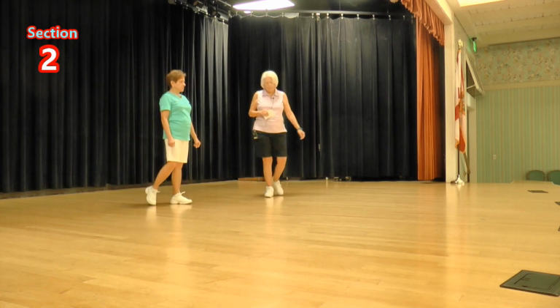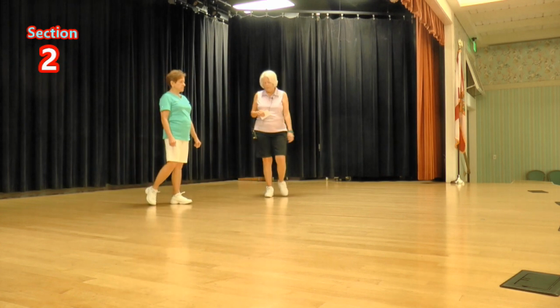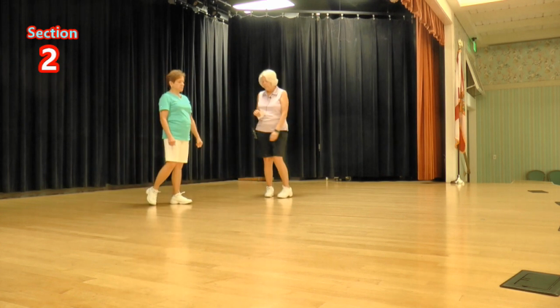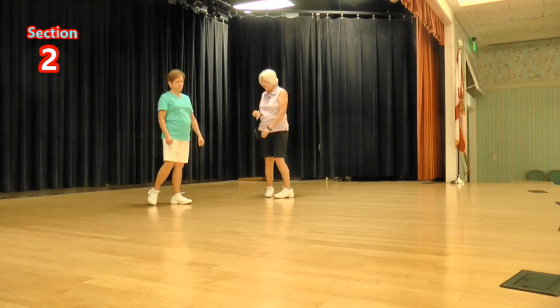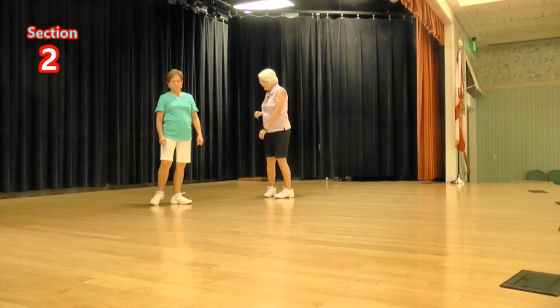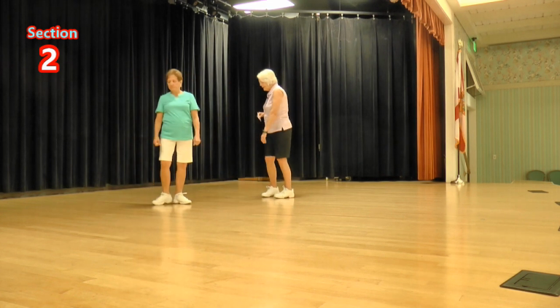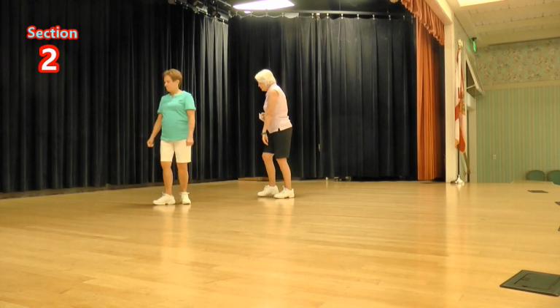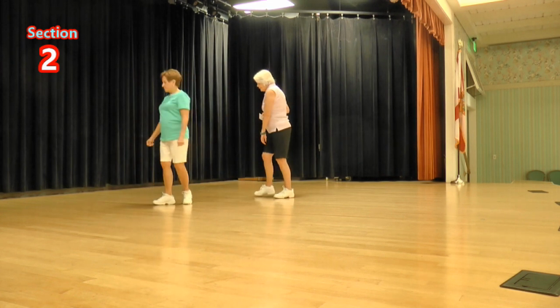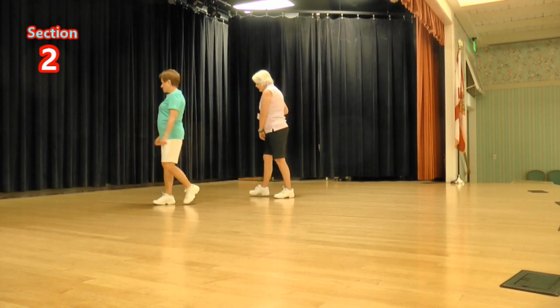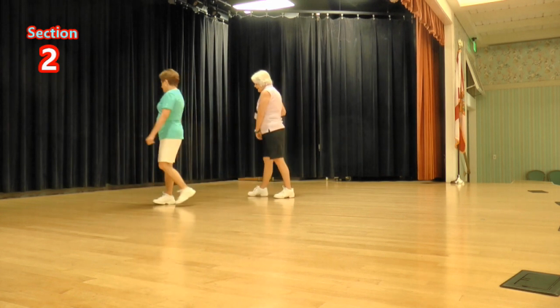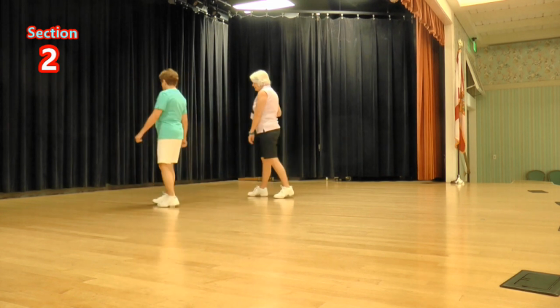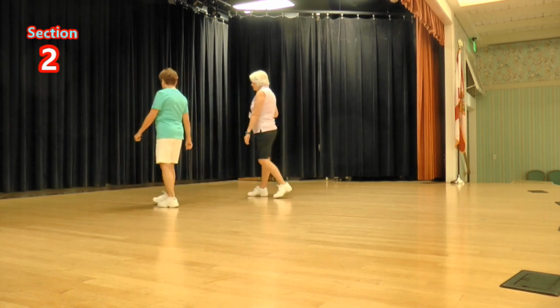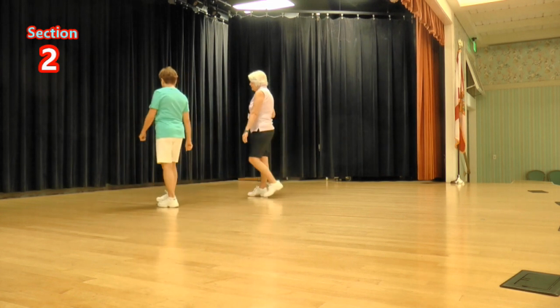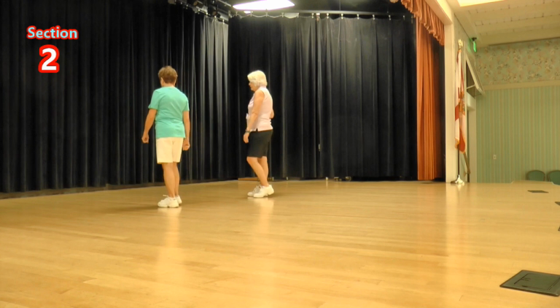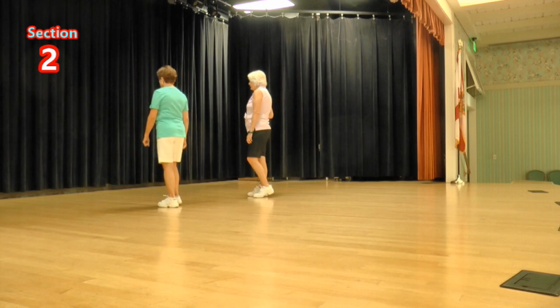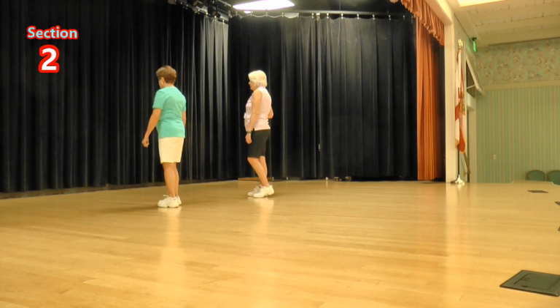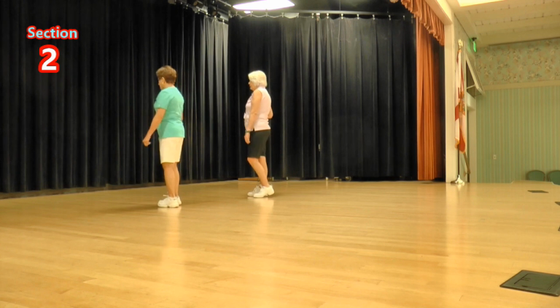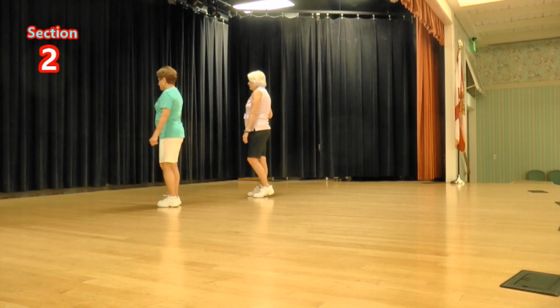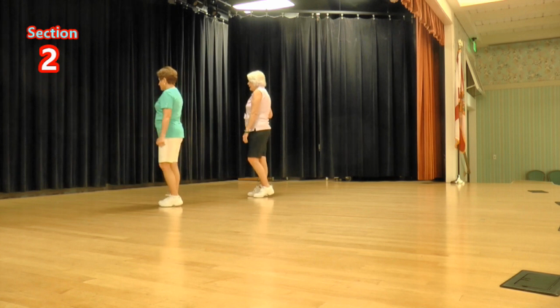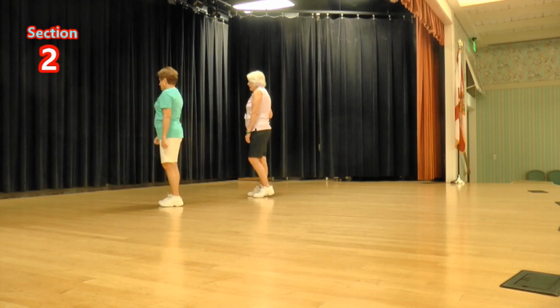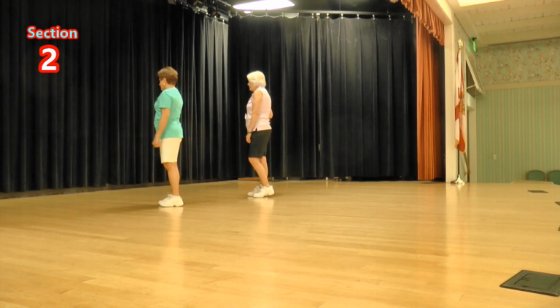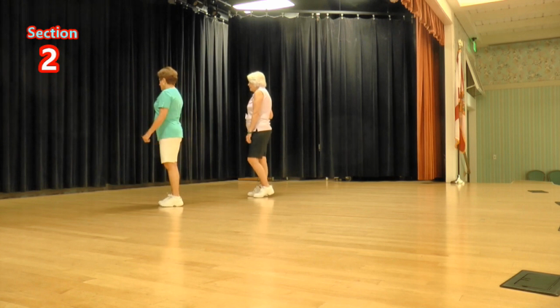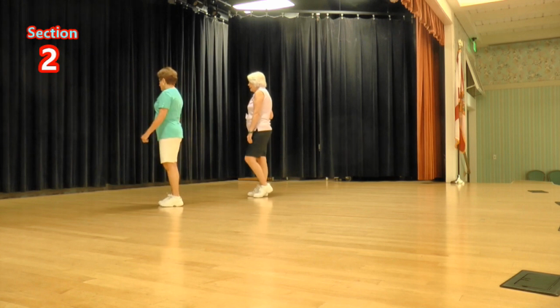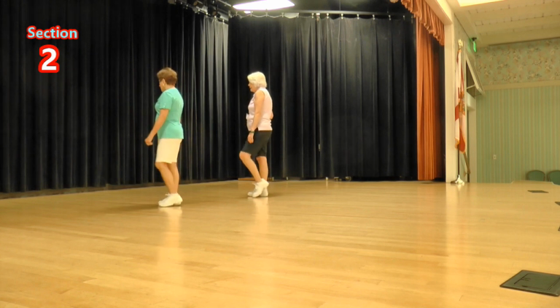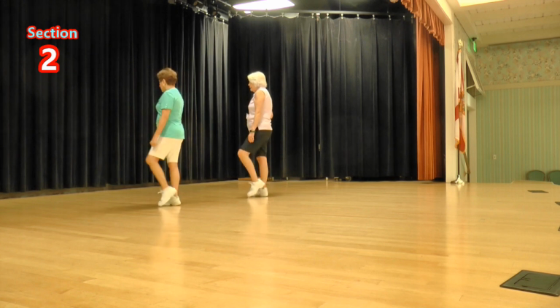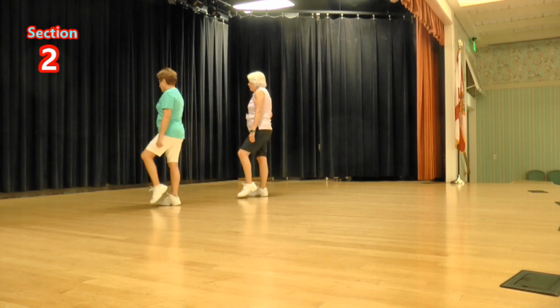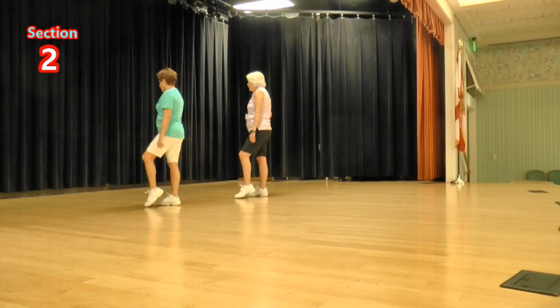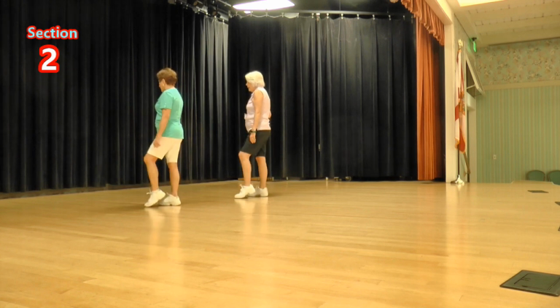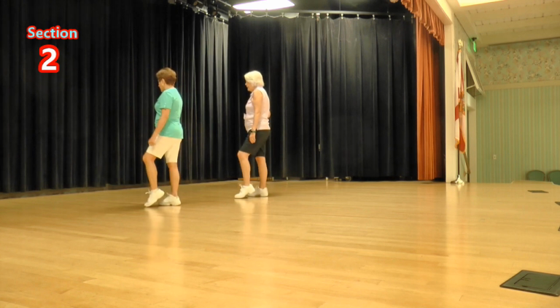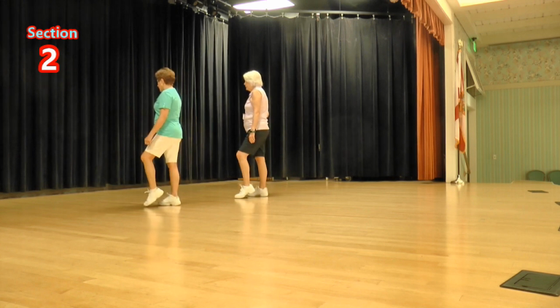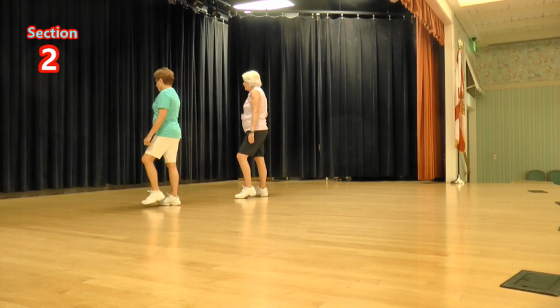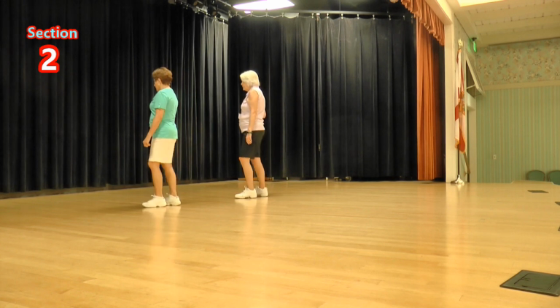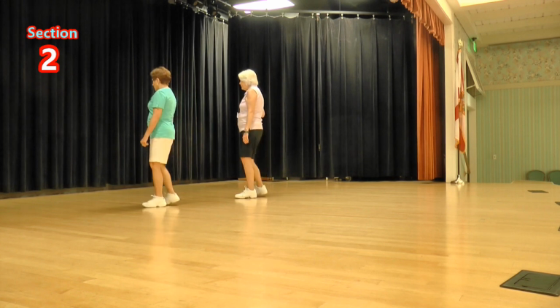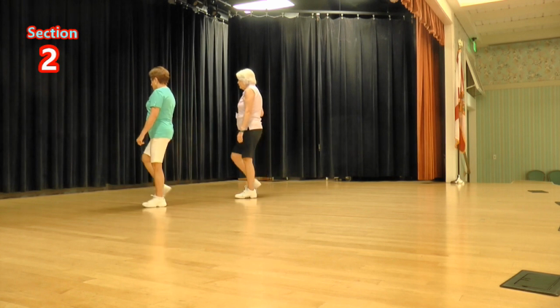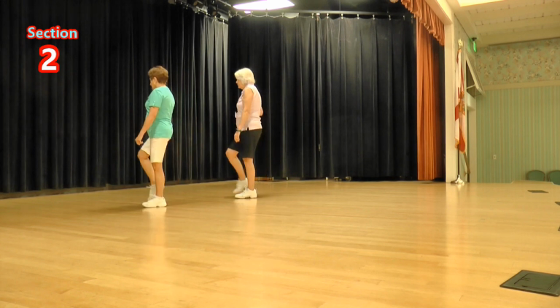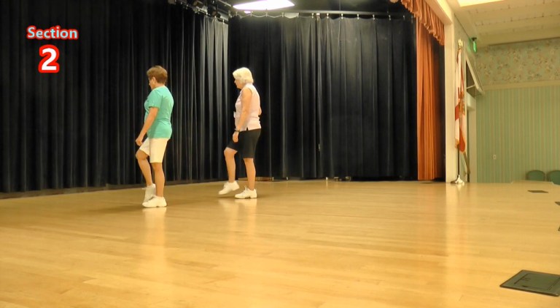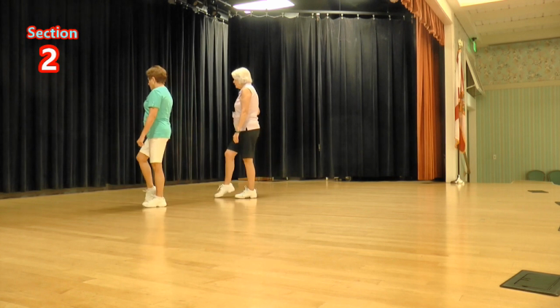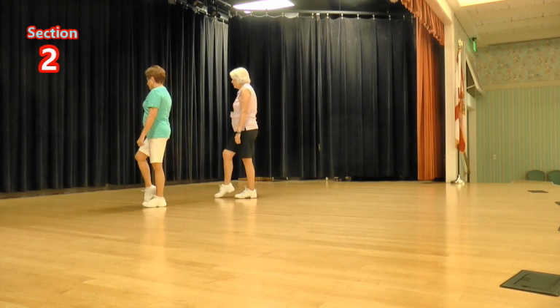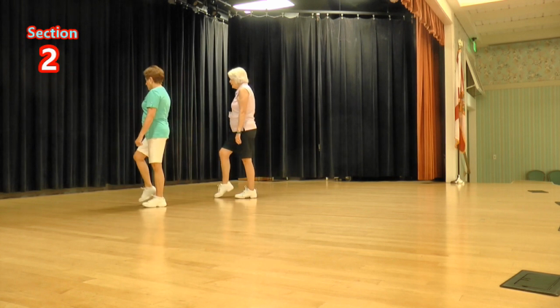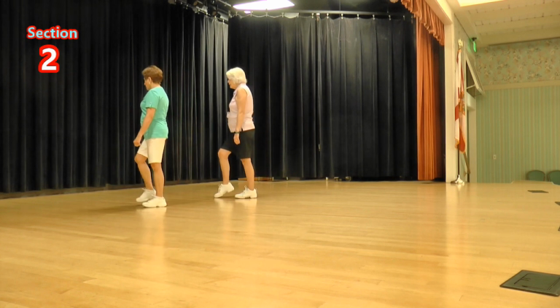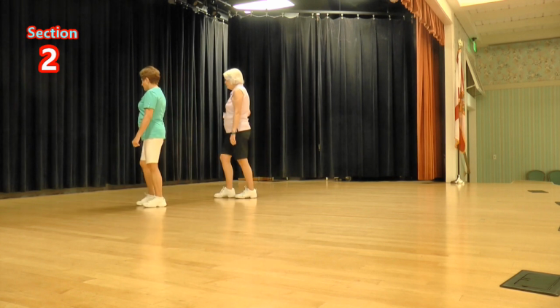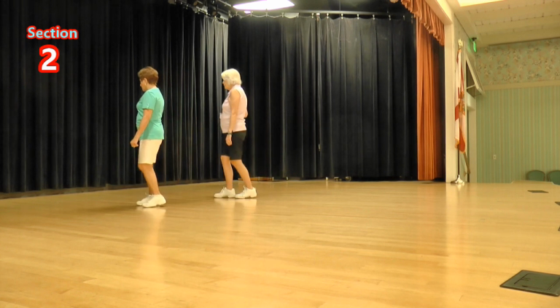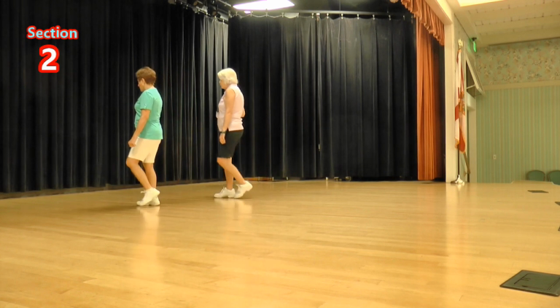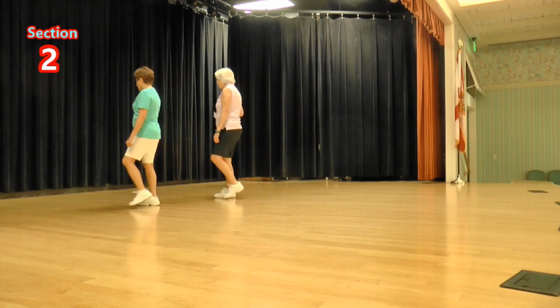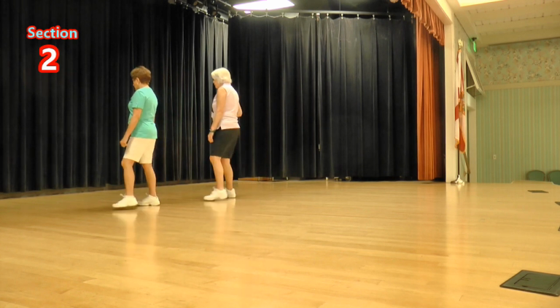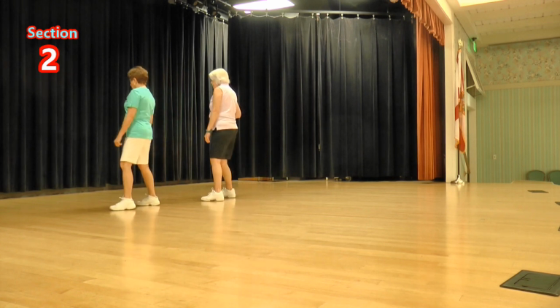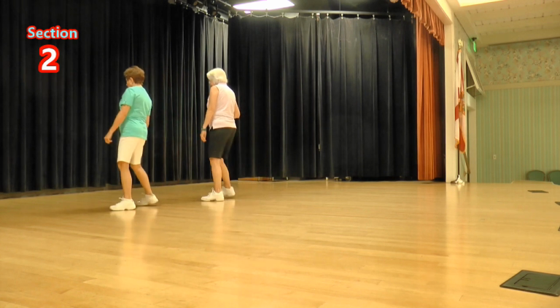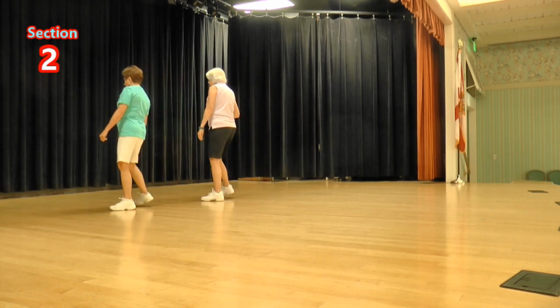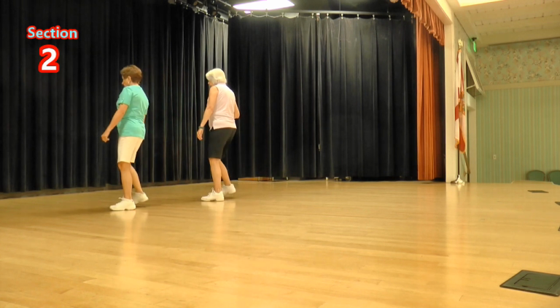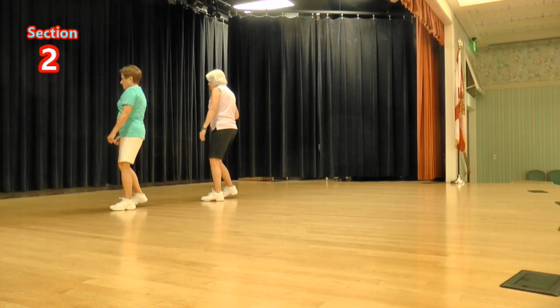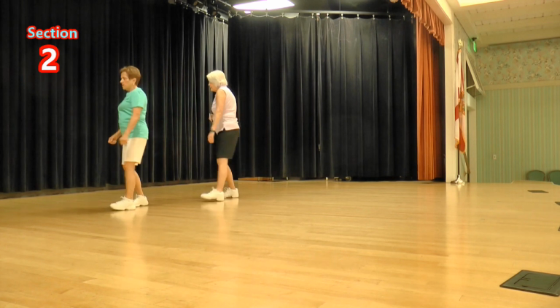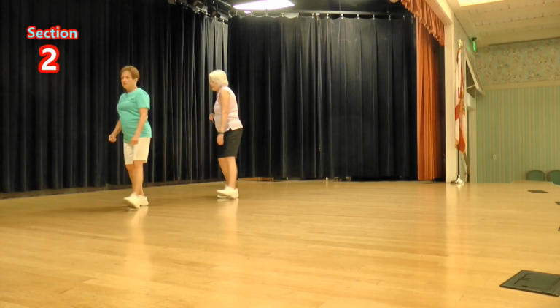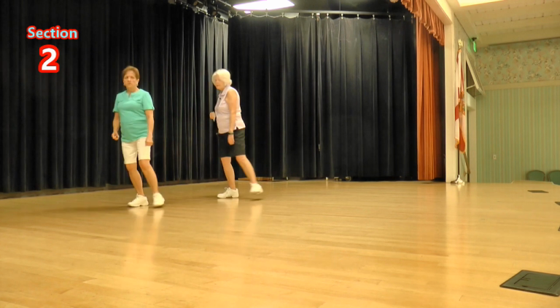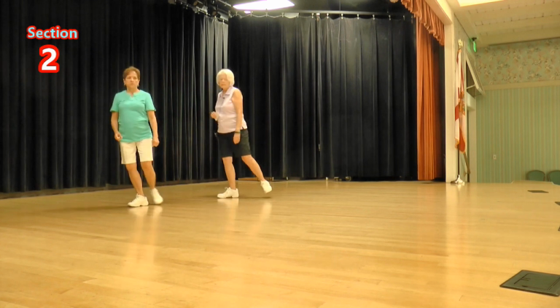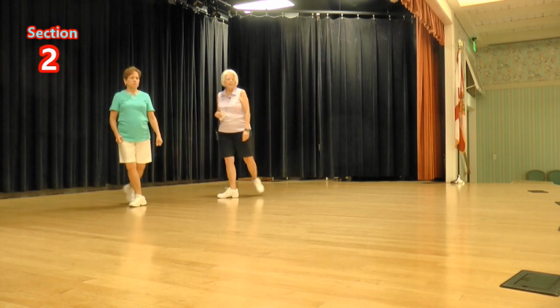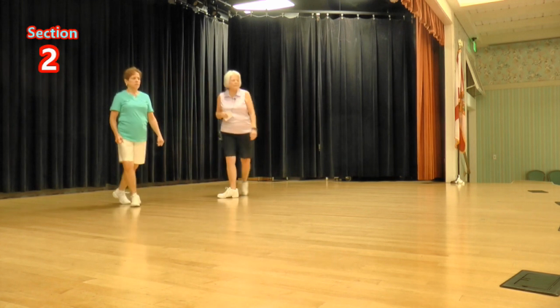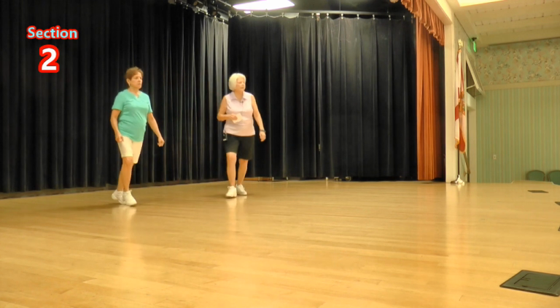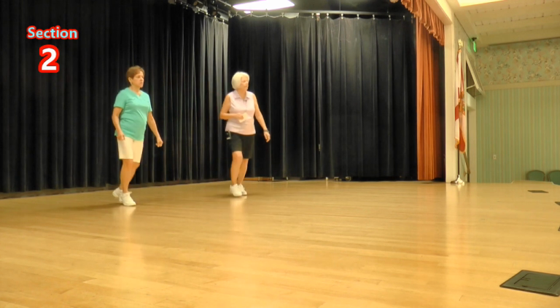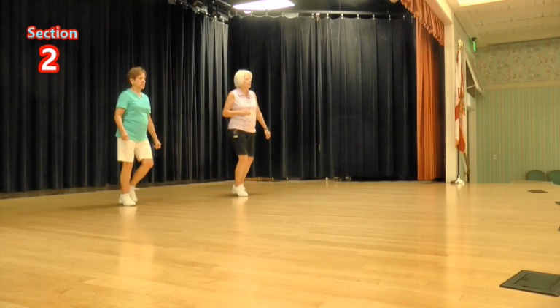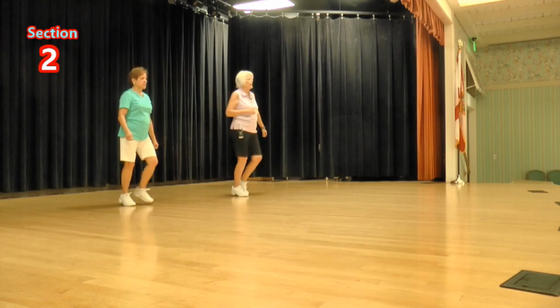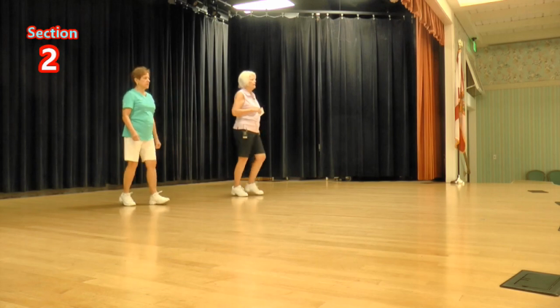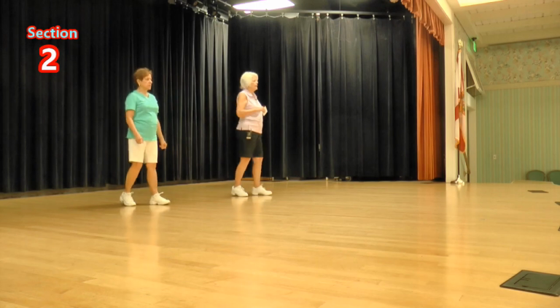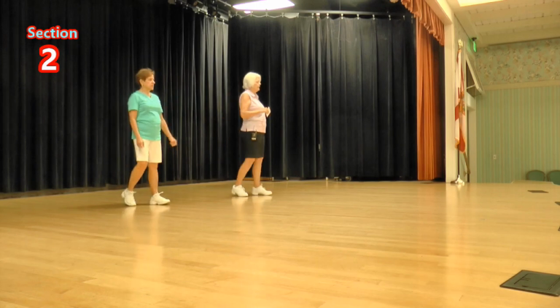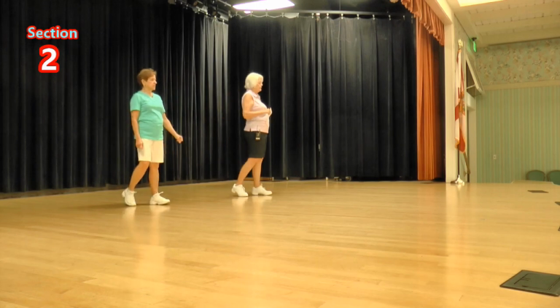One more time with the count. Ready, again: one, two, three, four, five, six, seven, and eight.